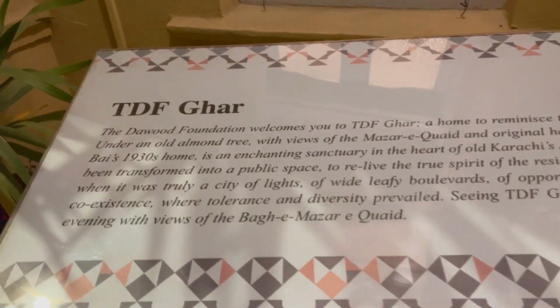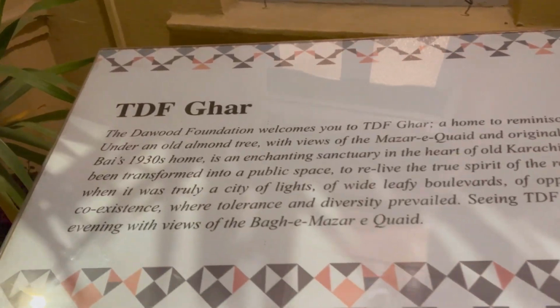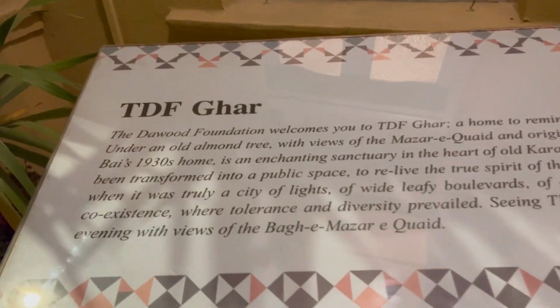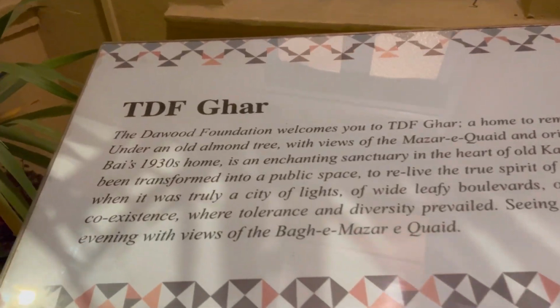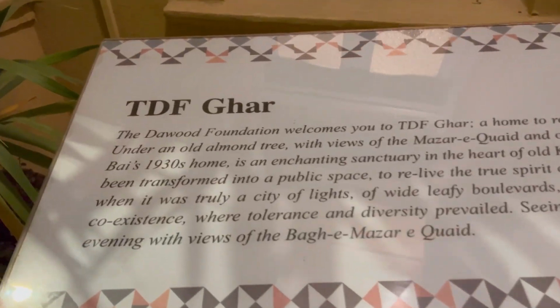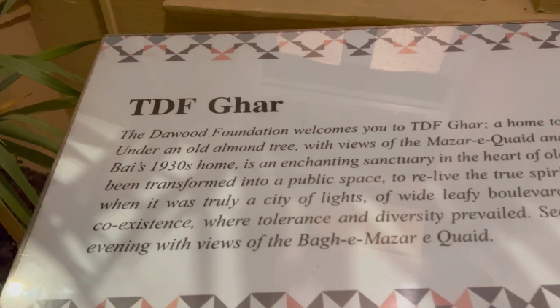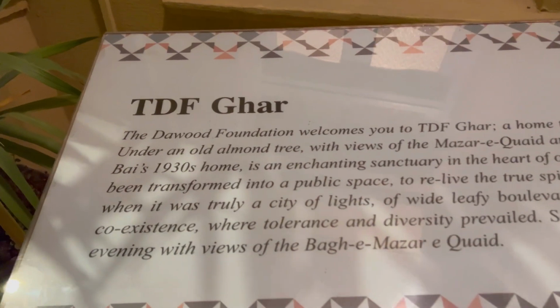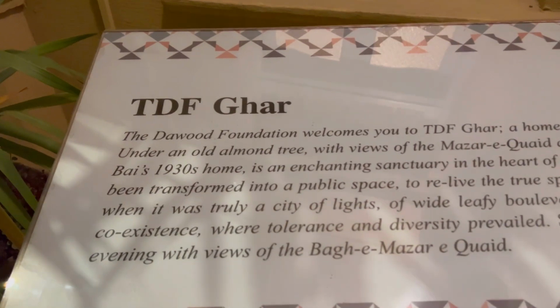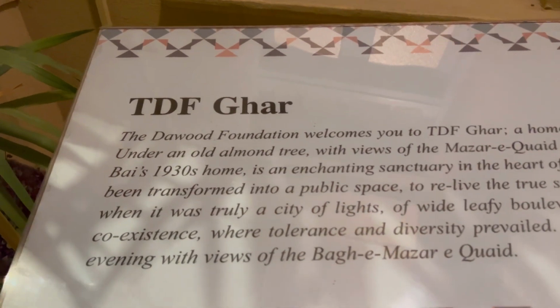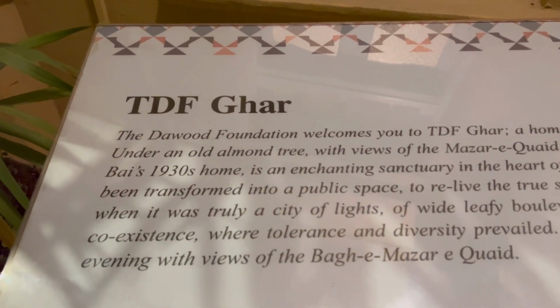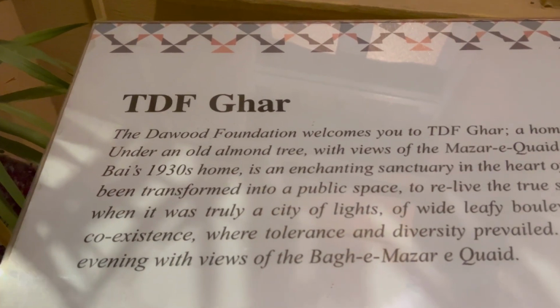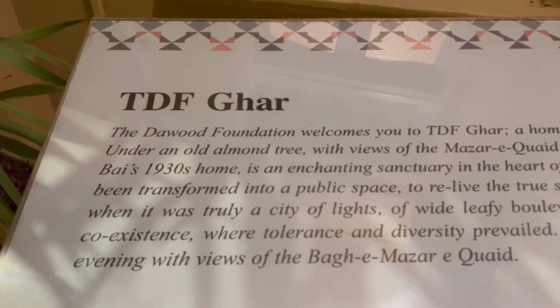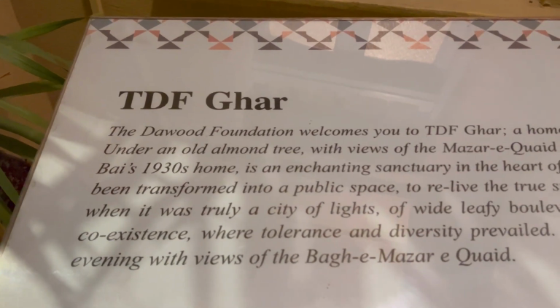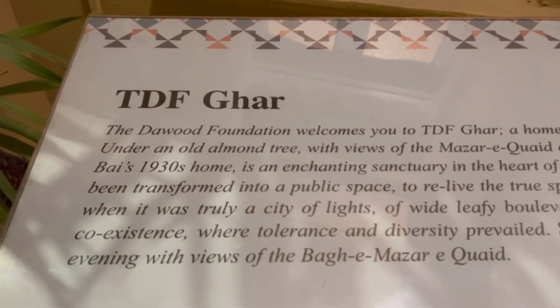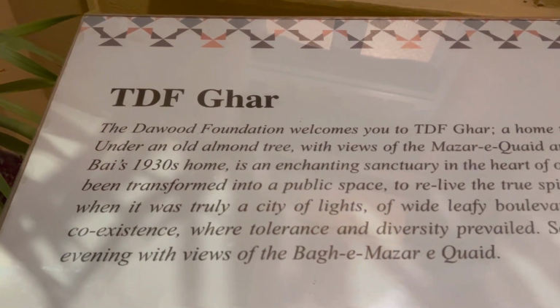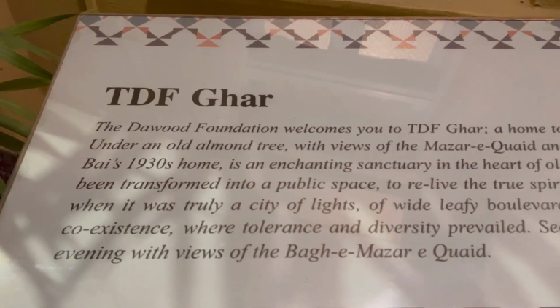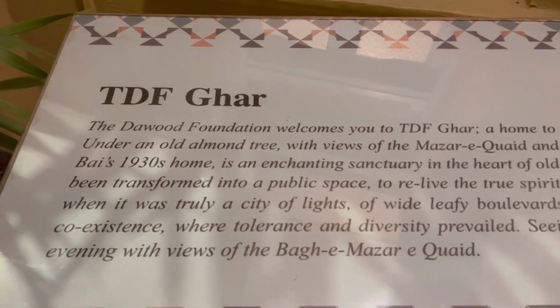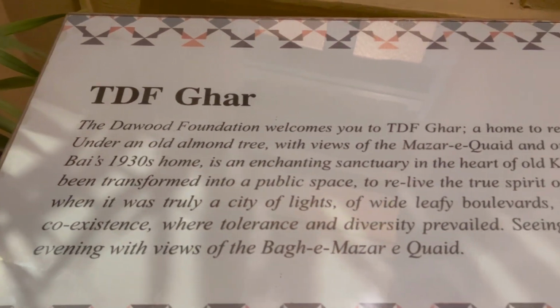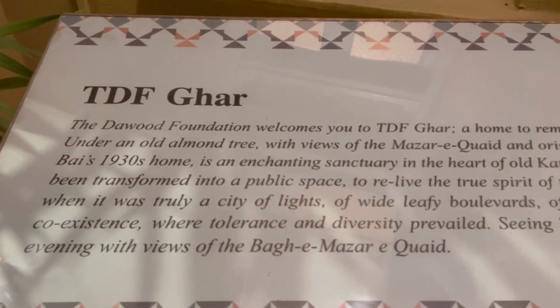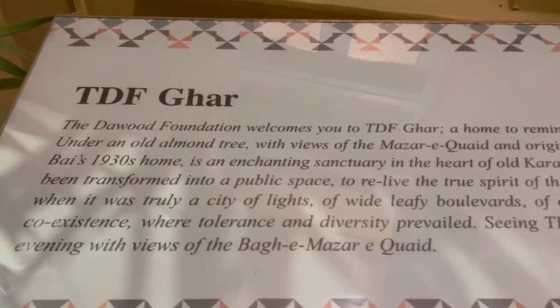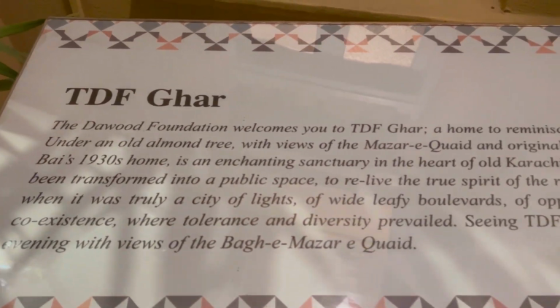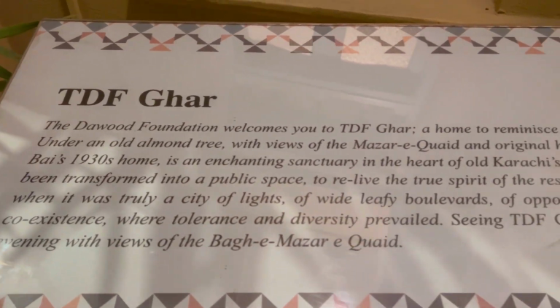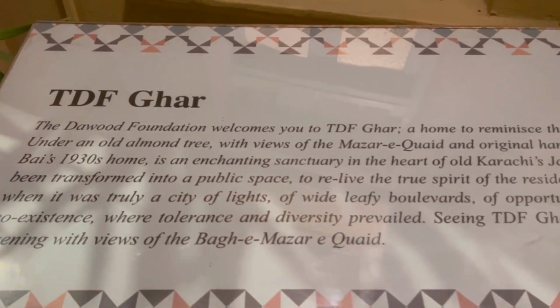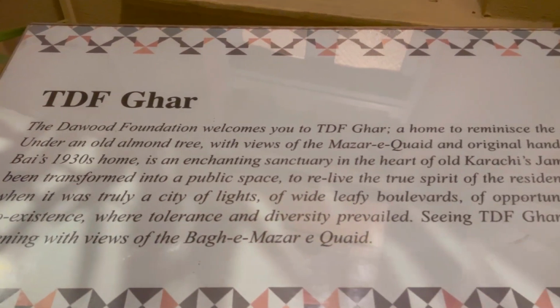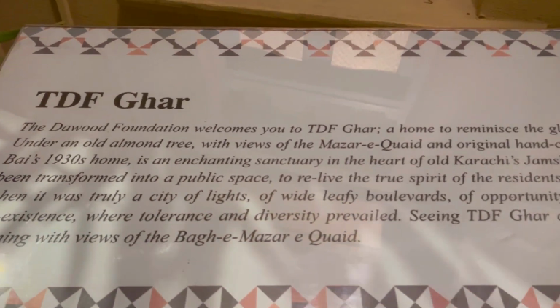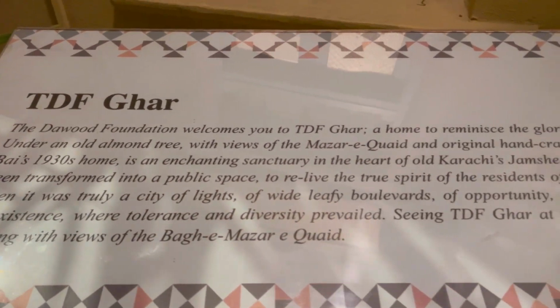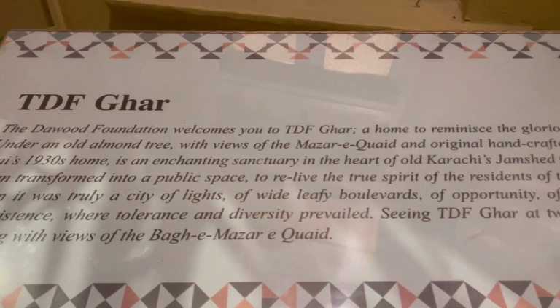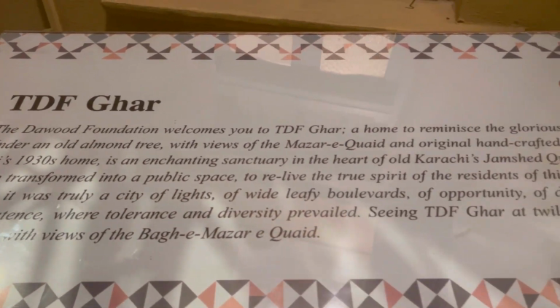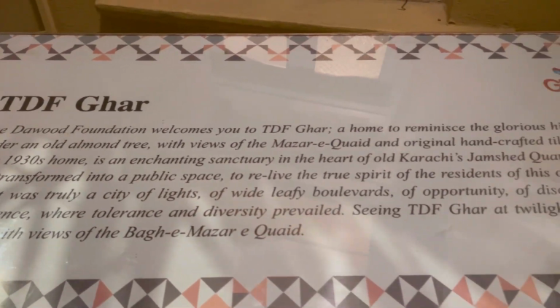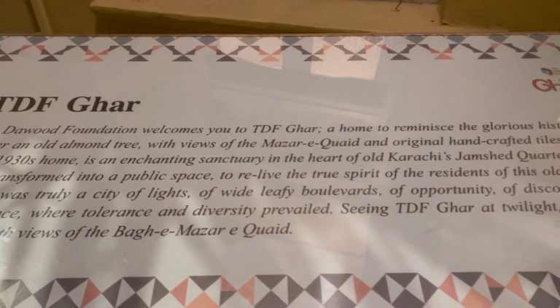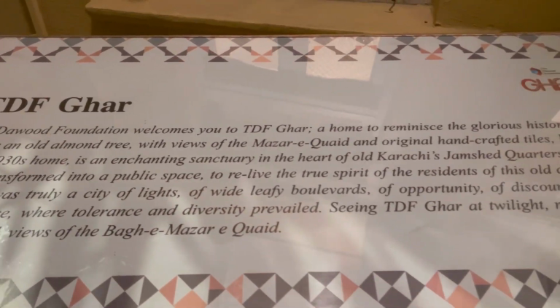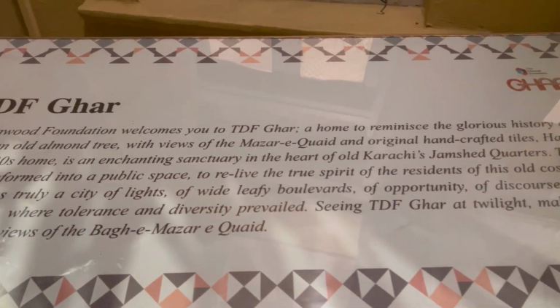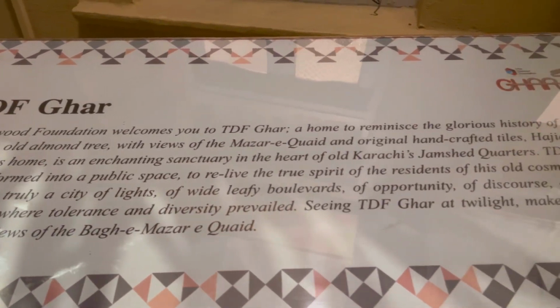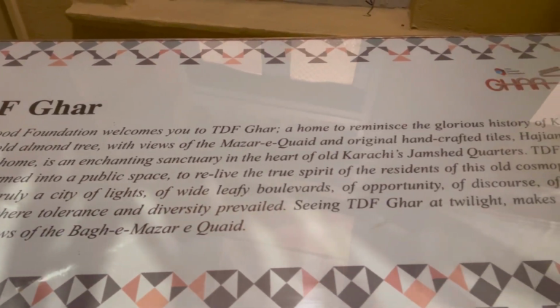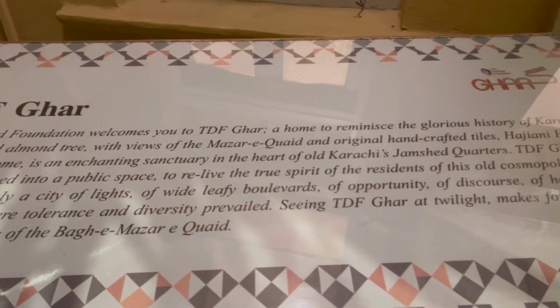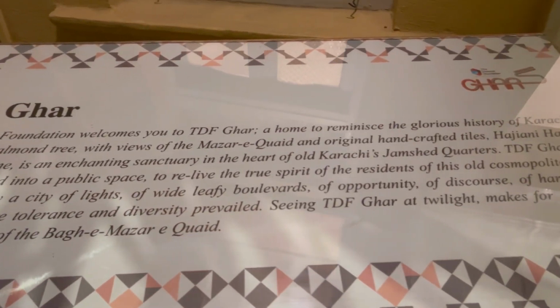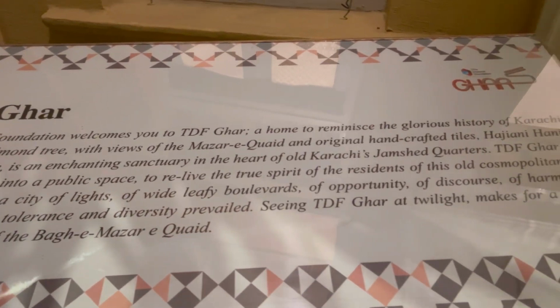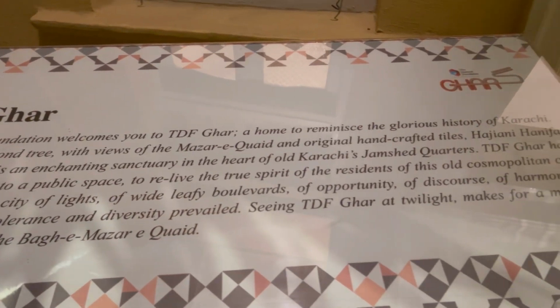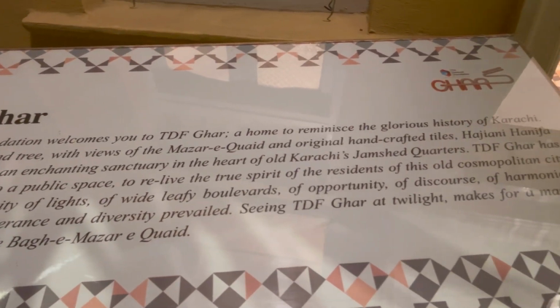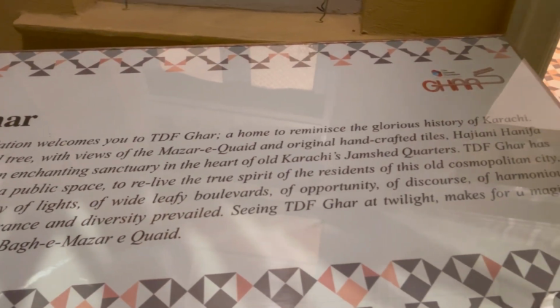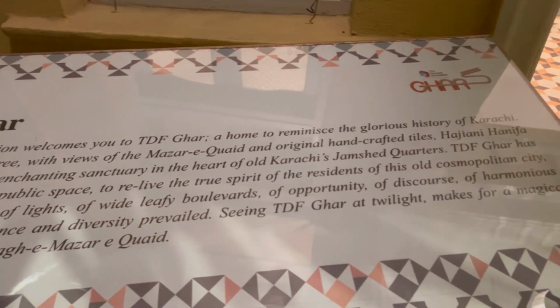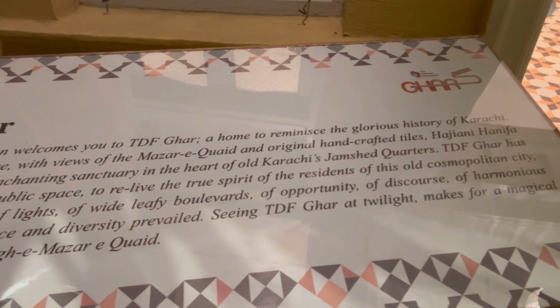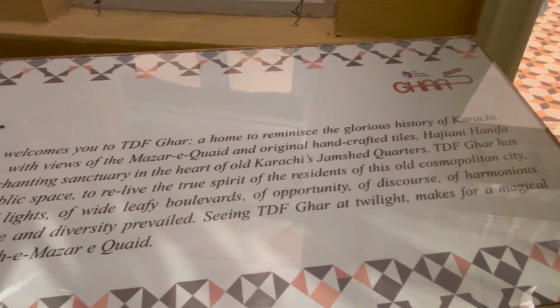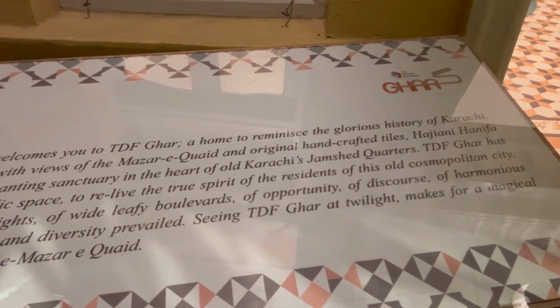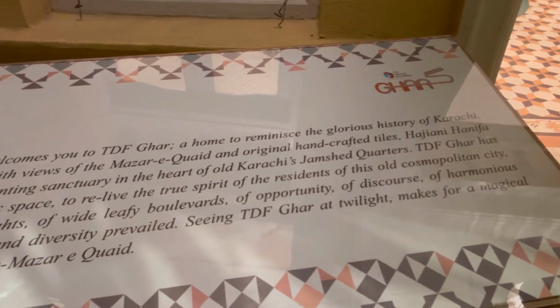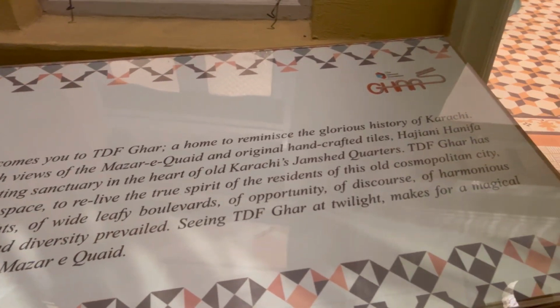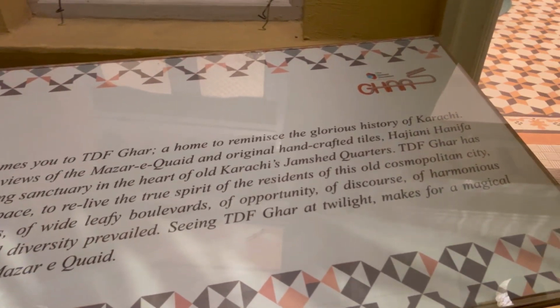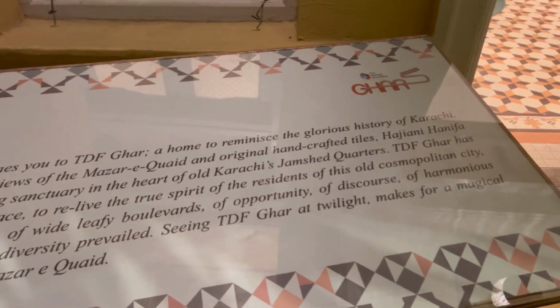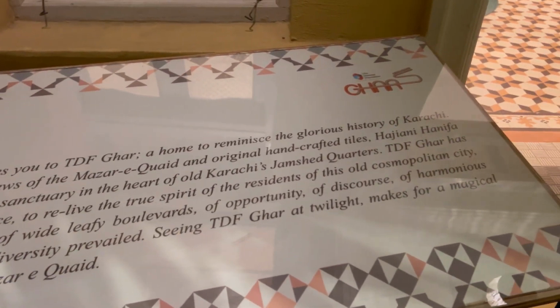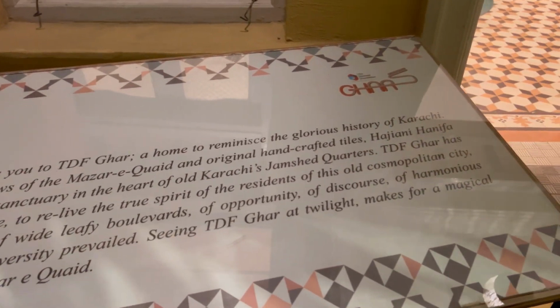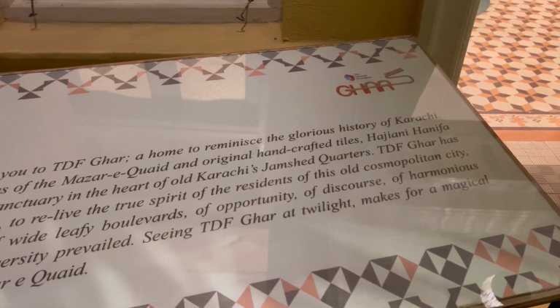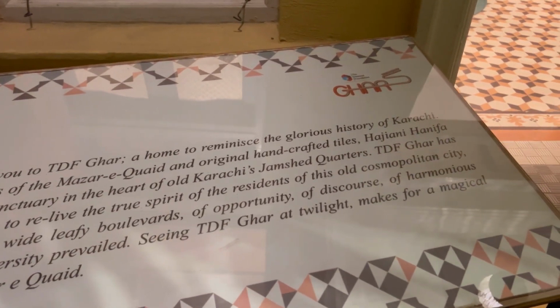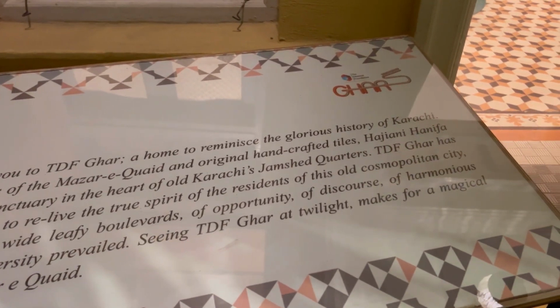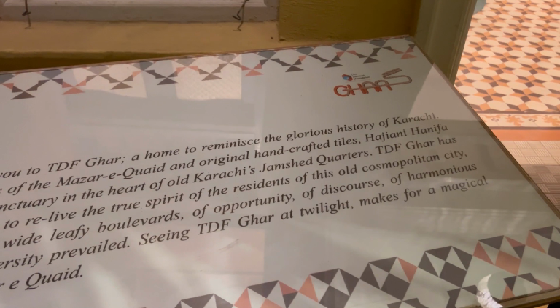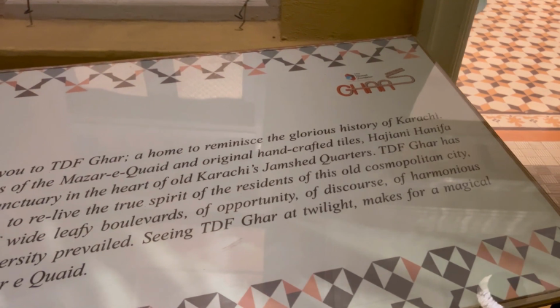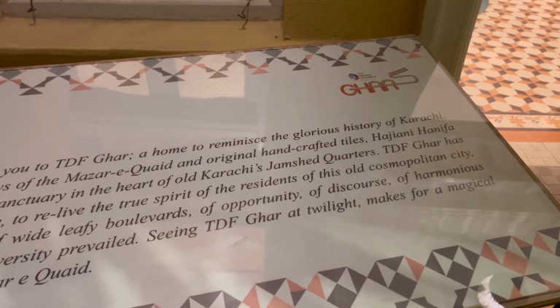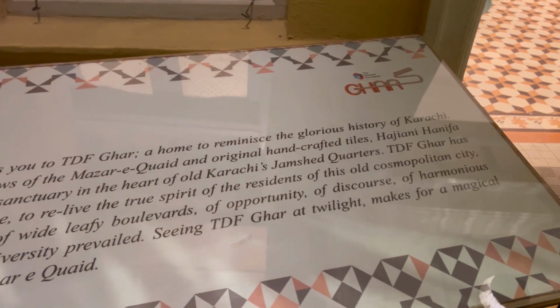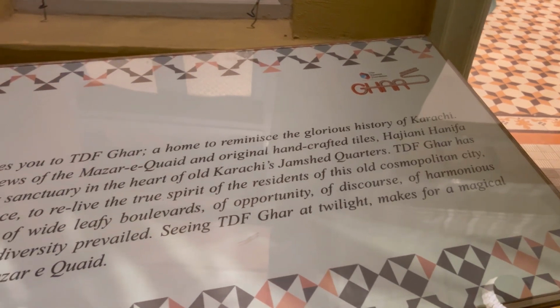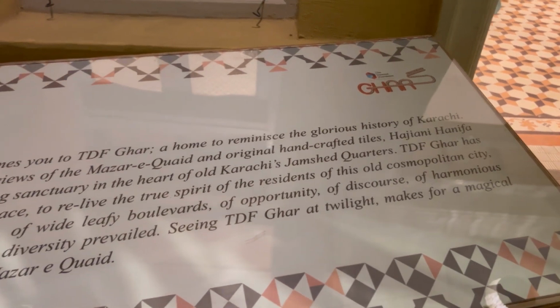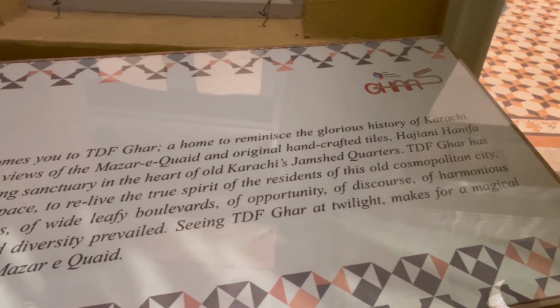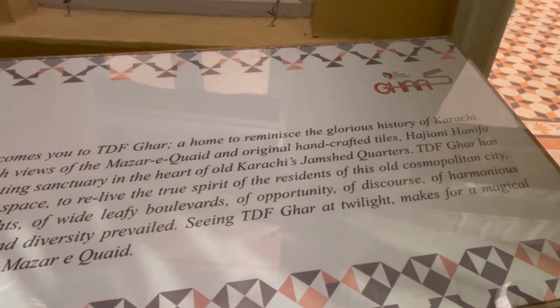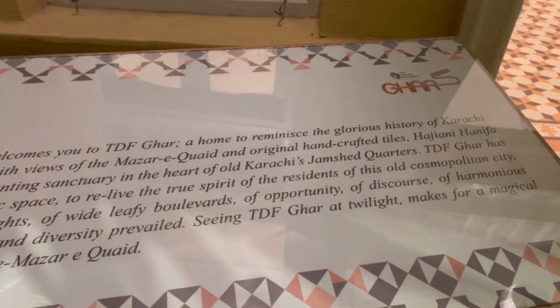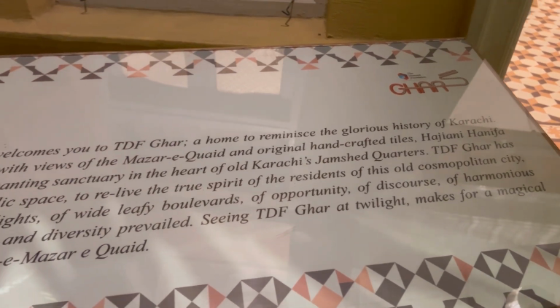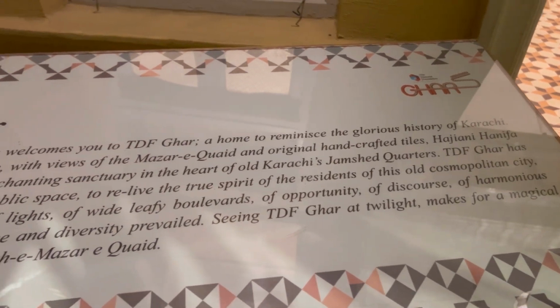This 1930s house has been renovated to its original state by the Daoud Foundation. It's a very good thing that the Daoud Foundation is always promoting education, and this house is very well maintained.